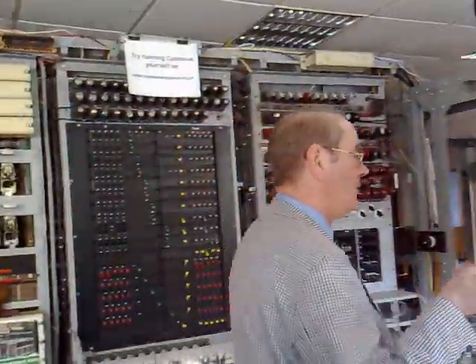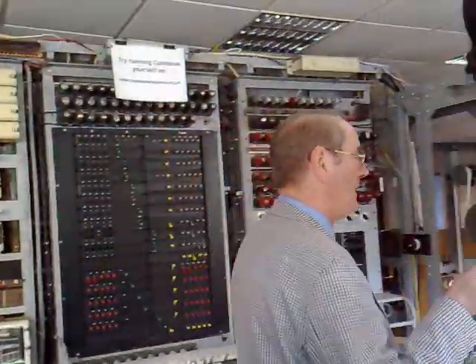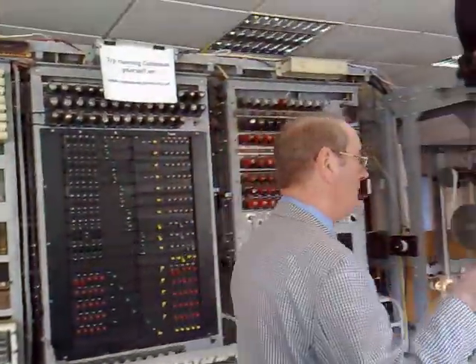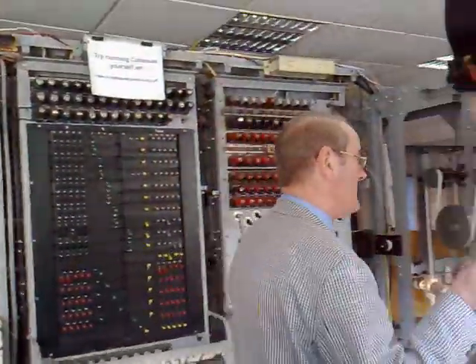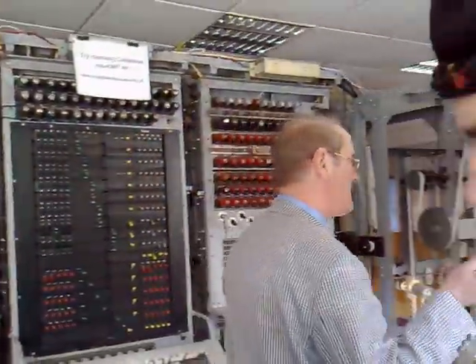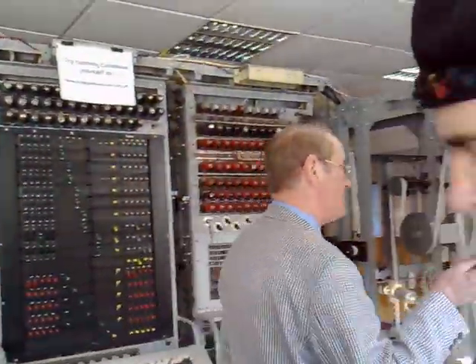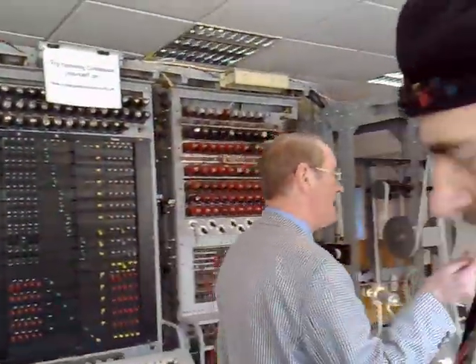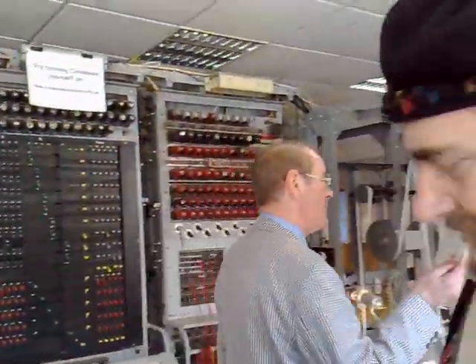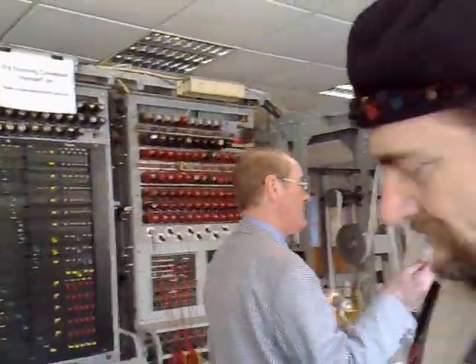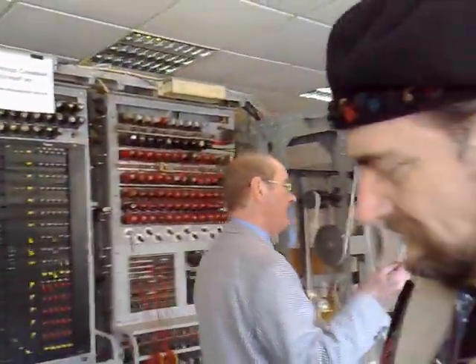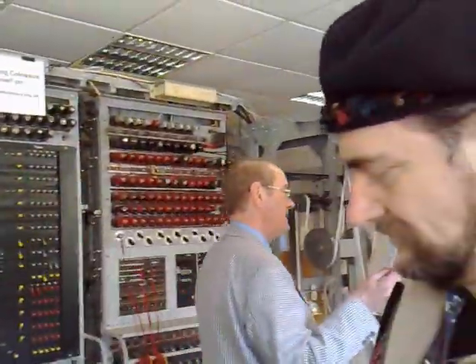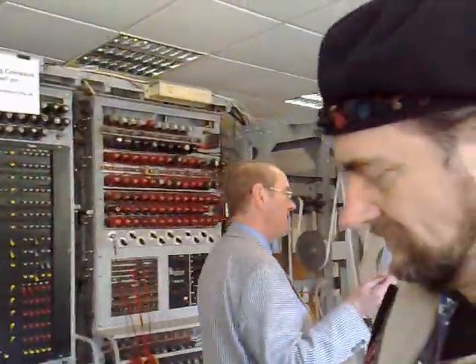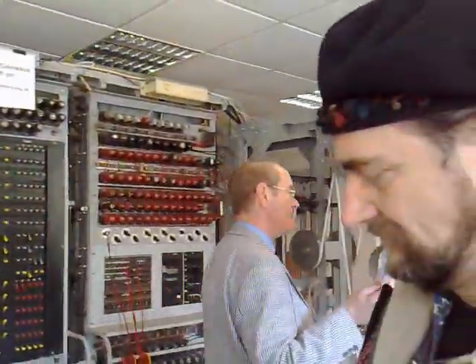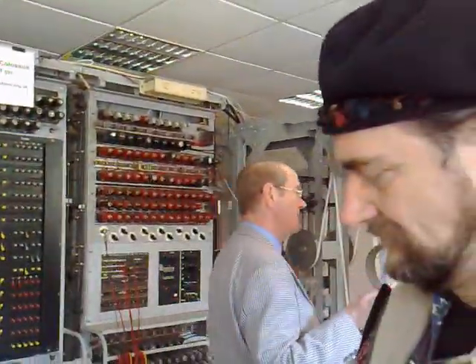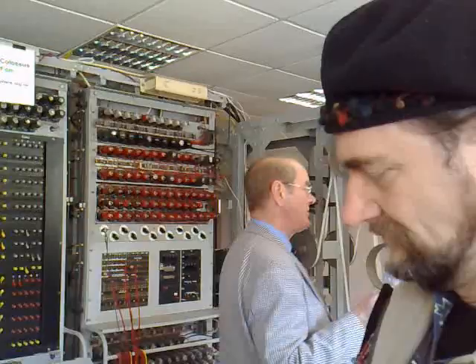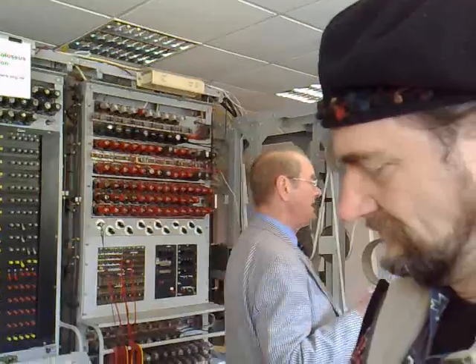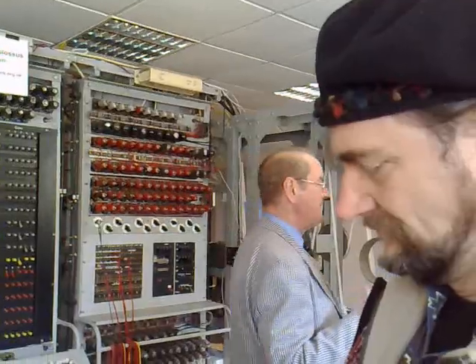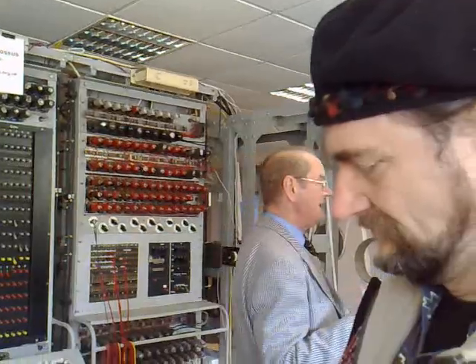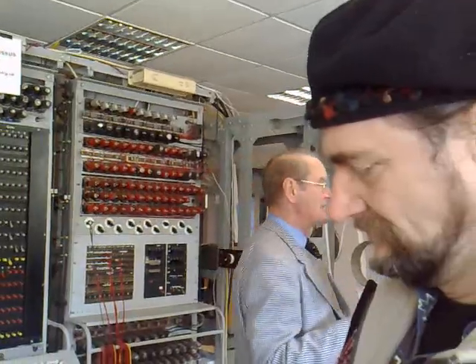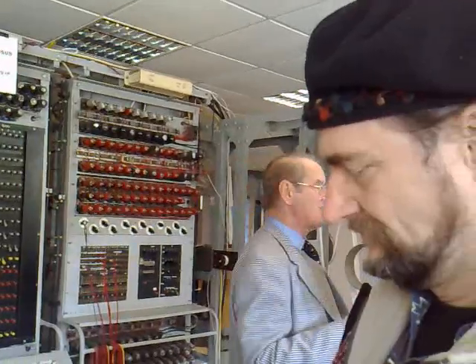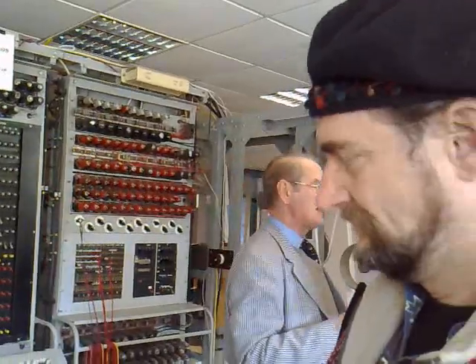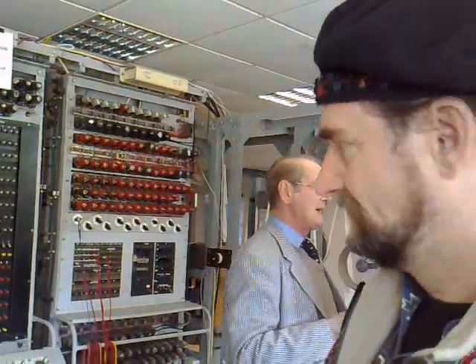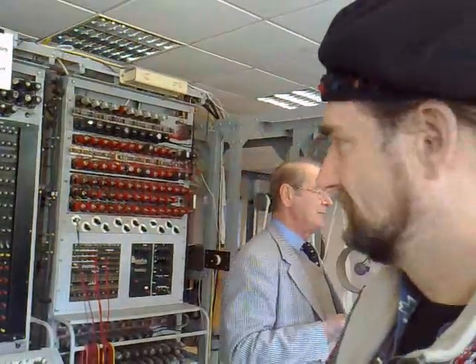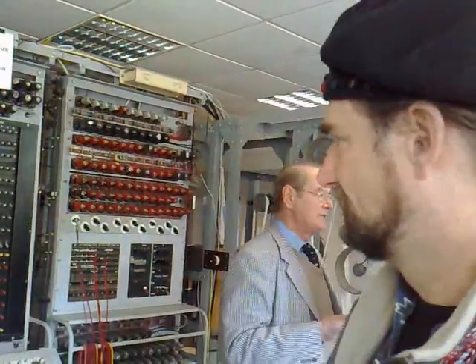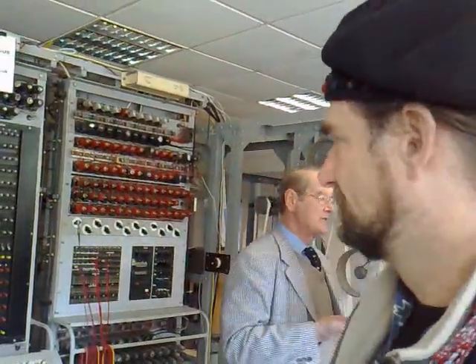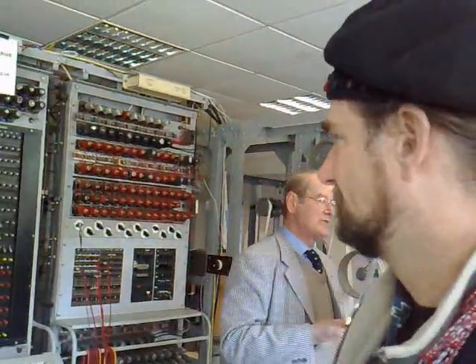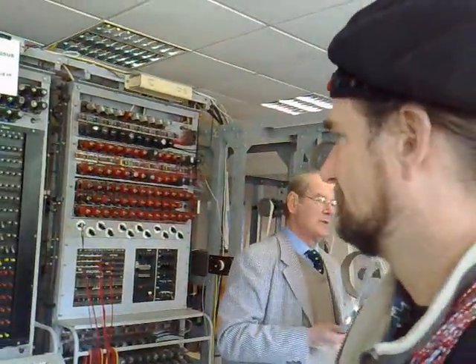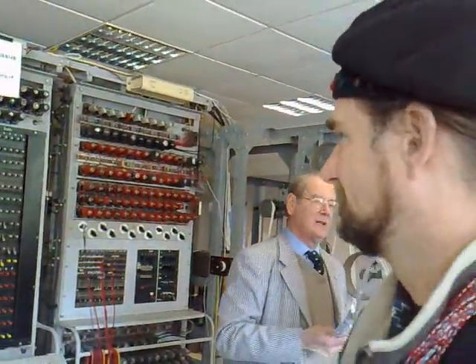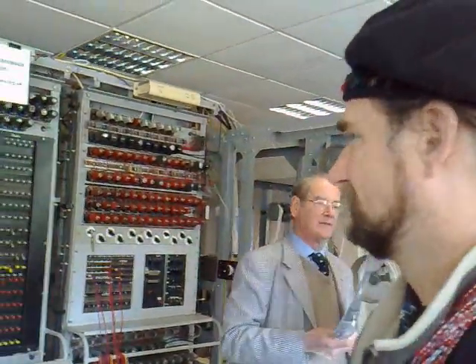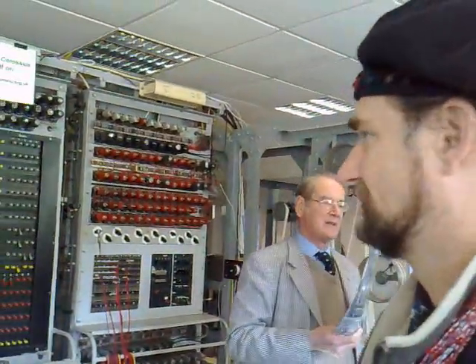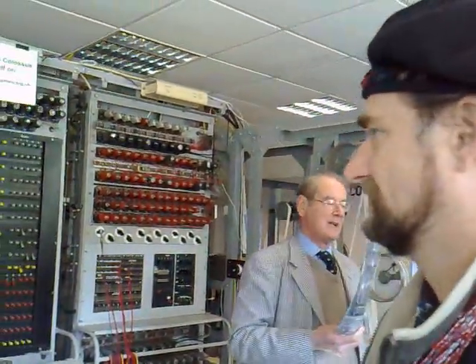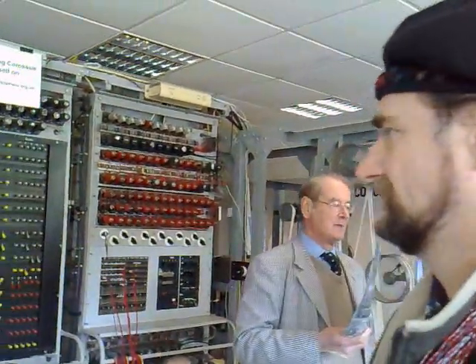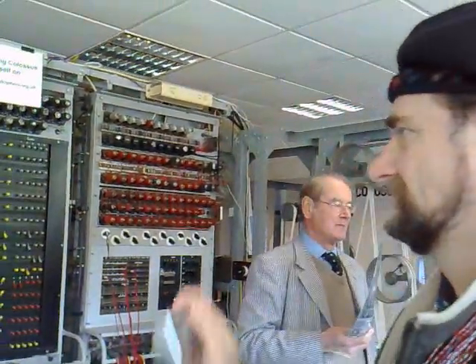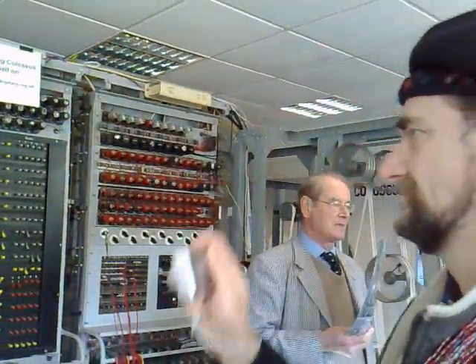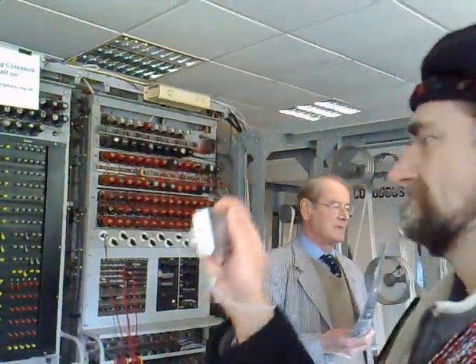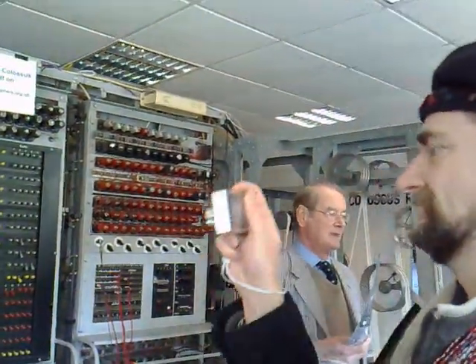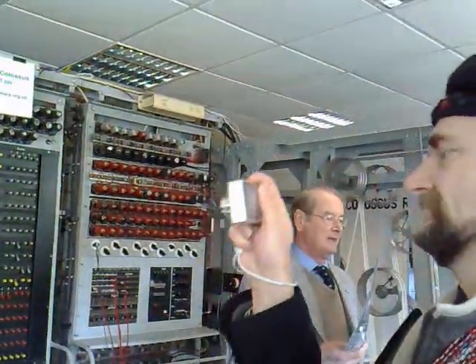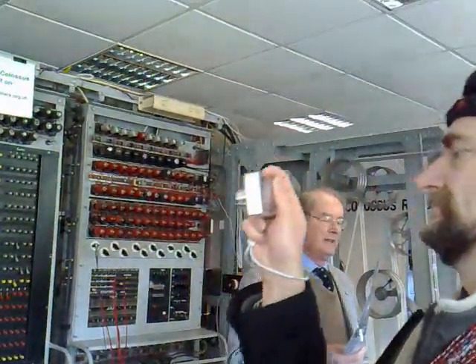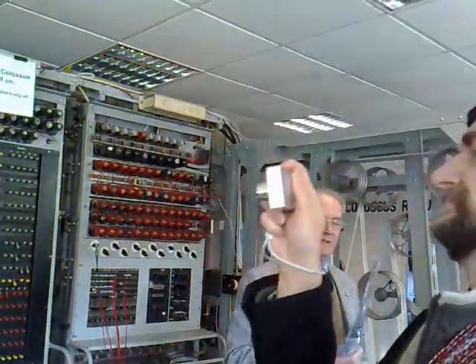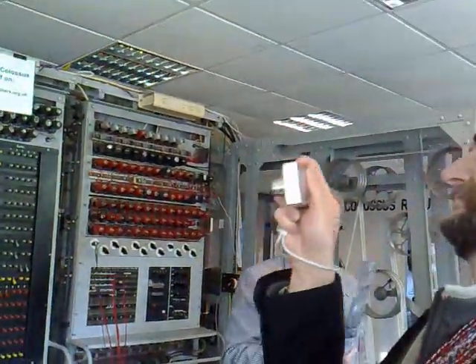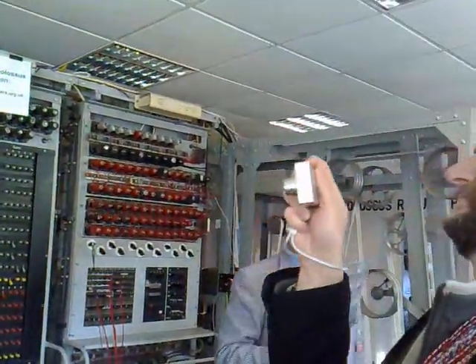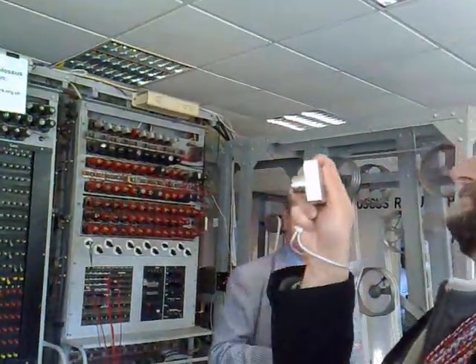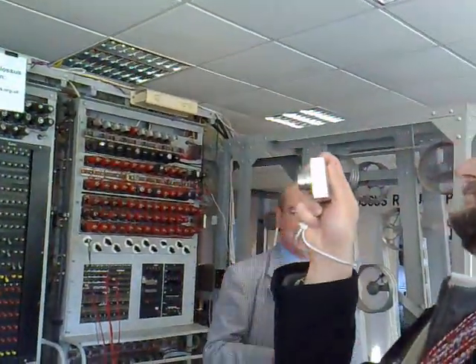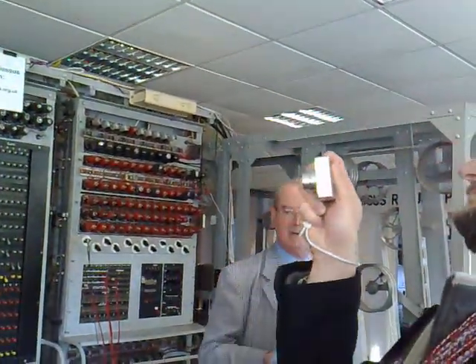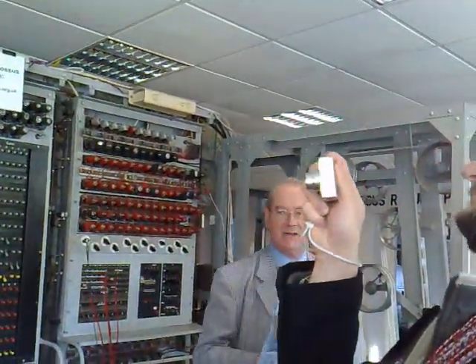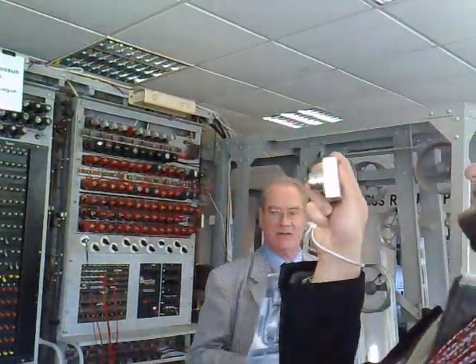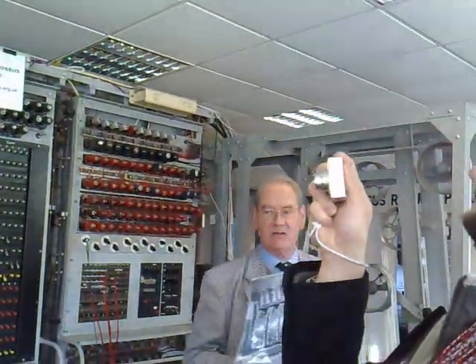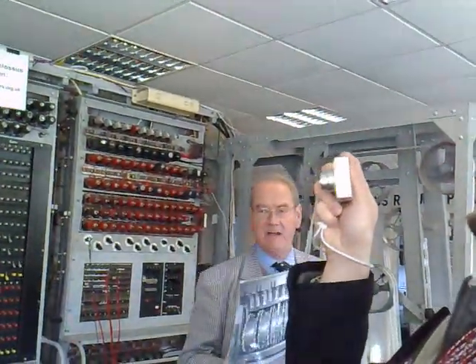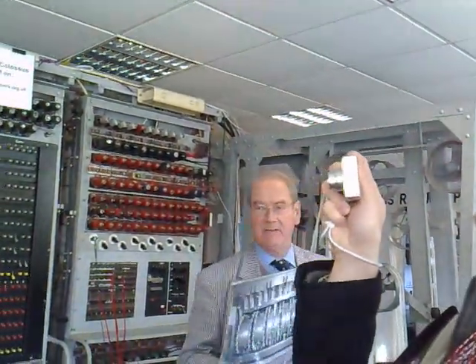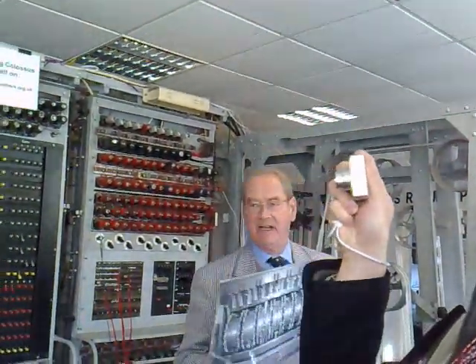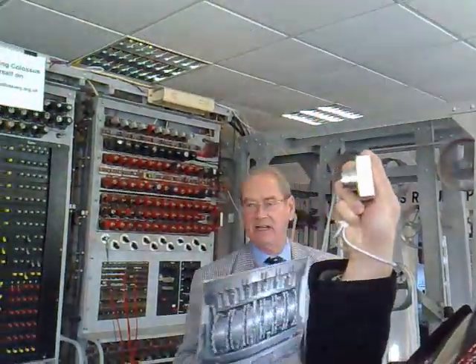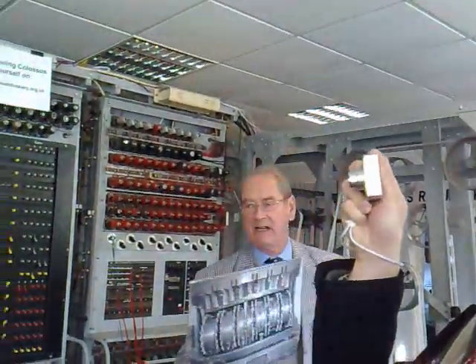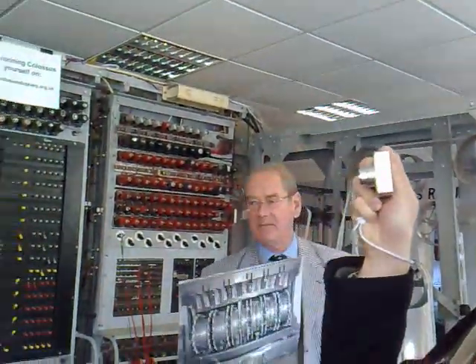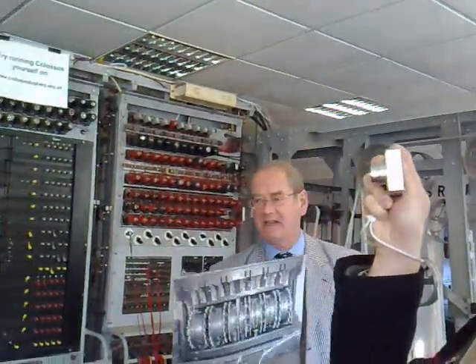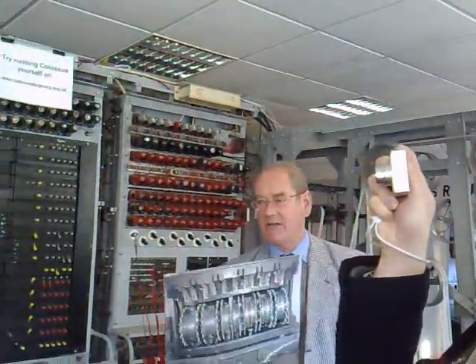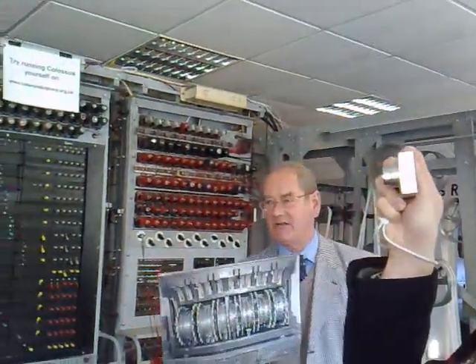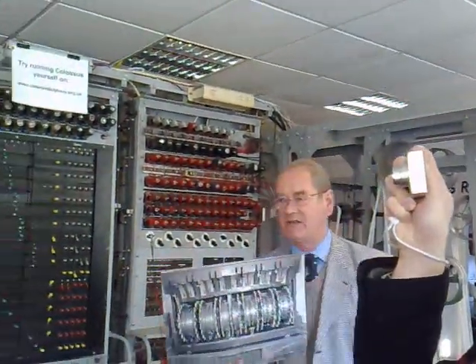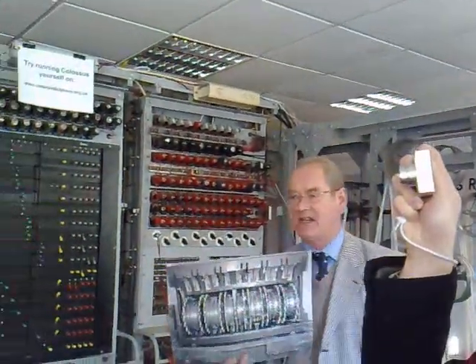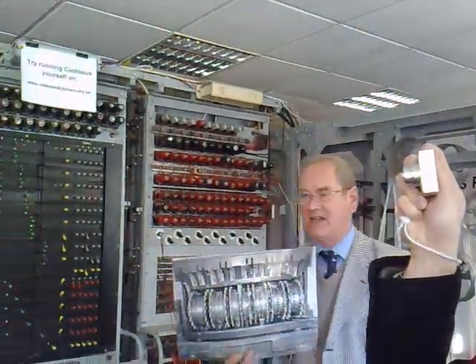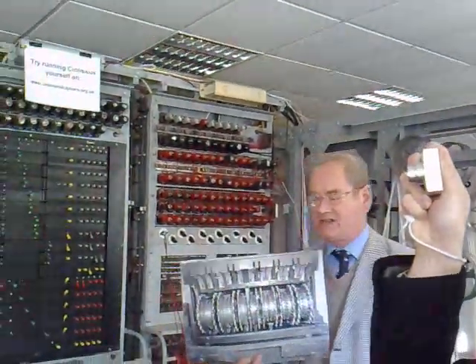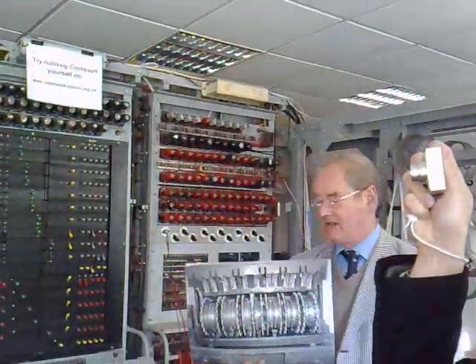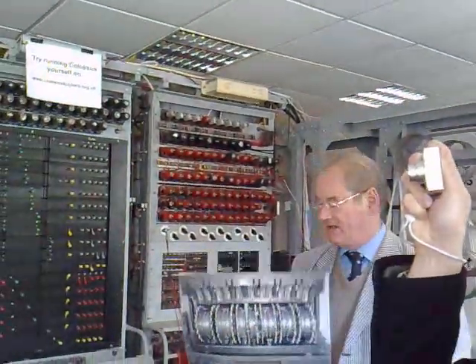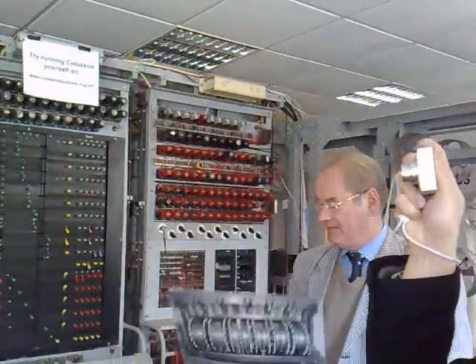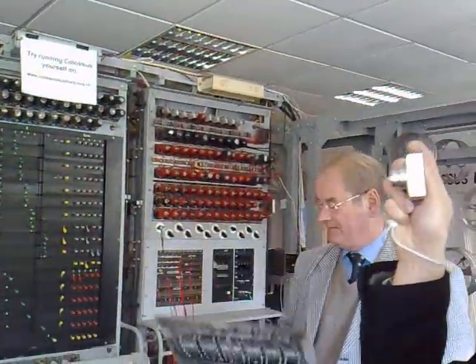When a message goes into this machine, it gets scrambled 12 times. It does not come out as scrambled egg — it comes out as custard.